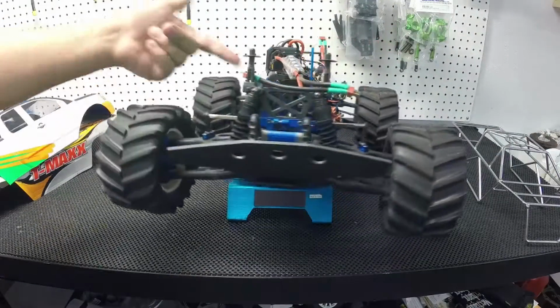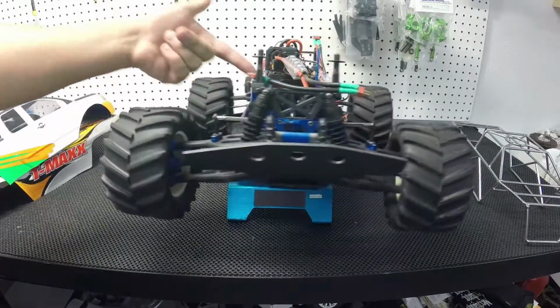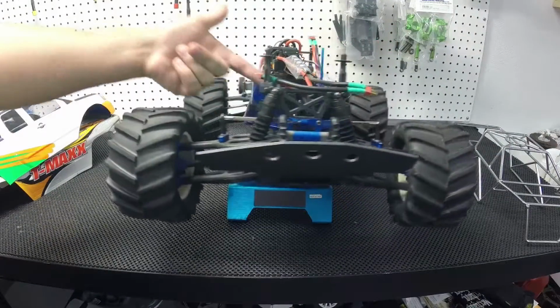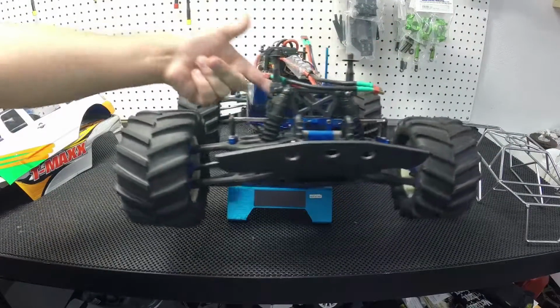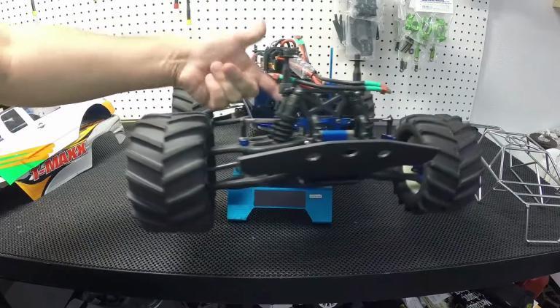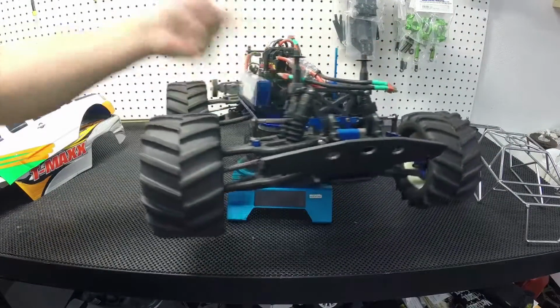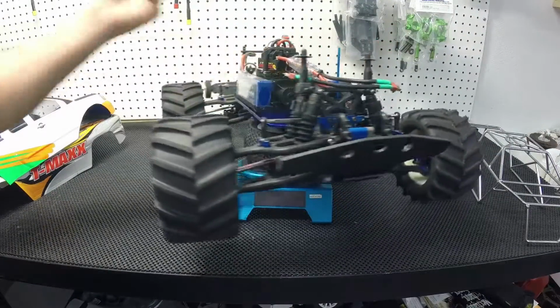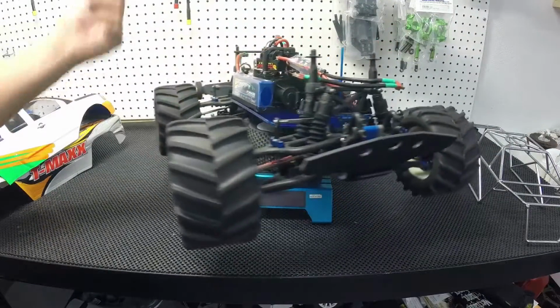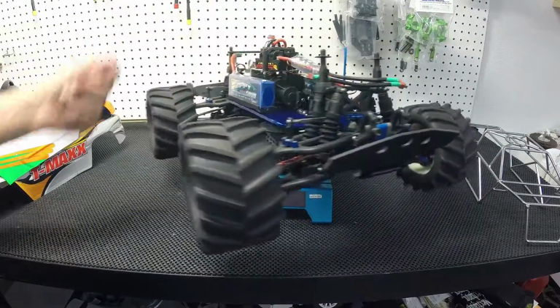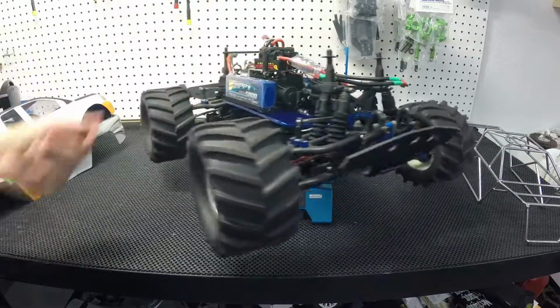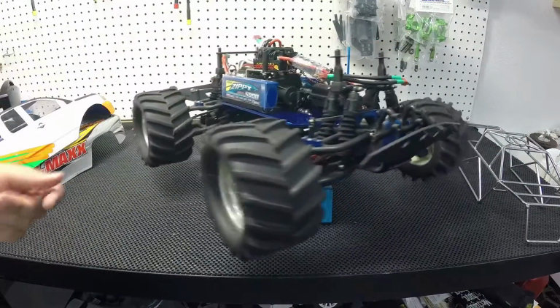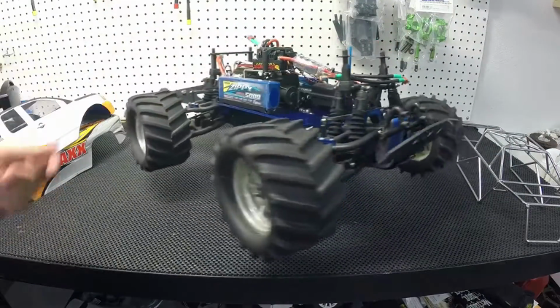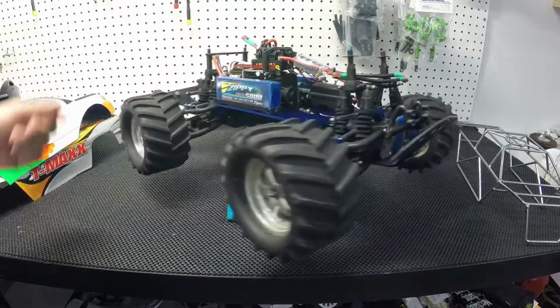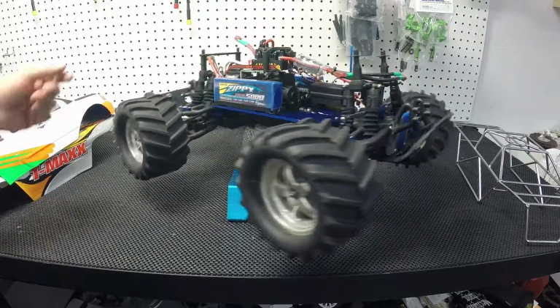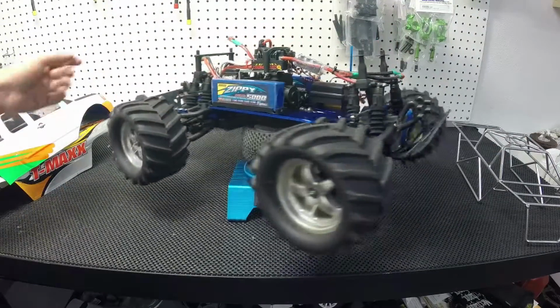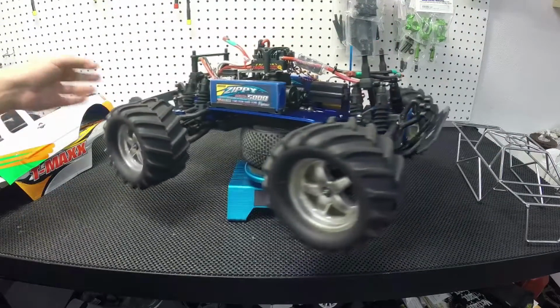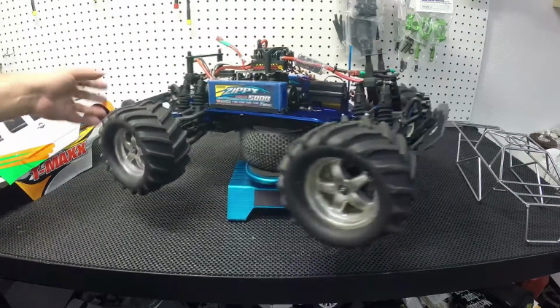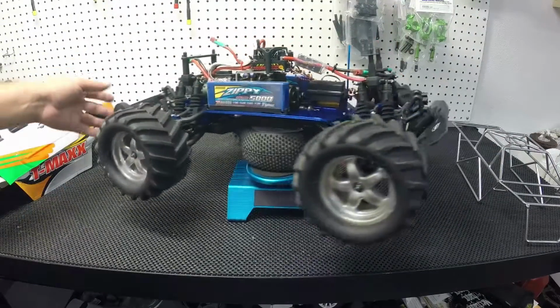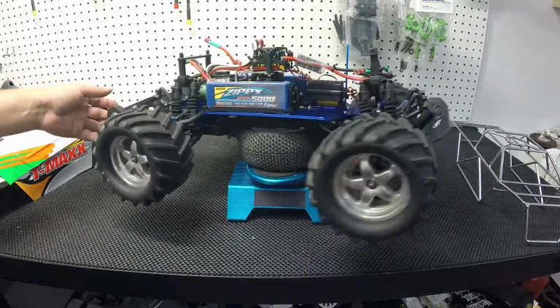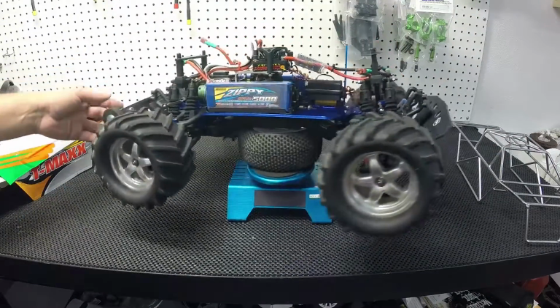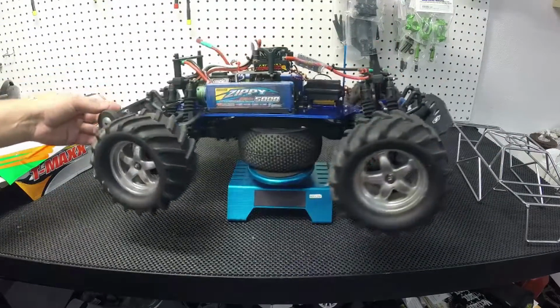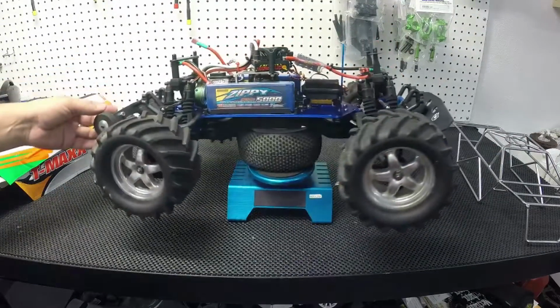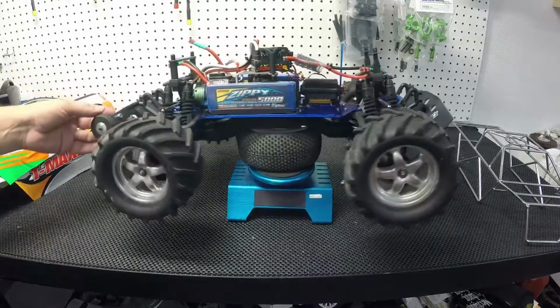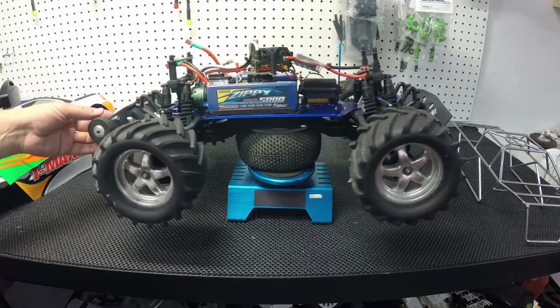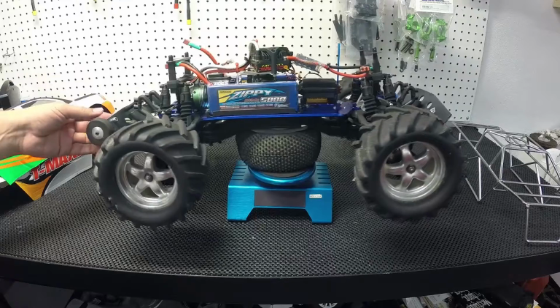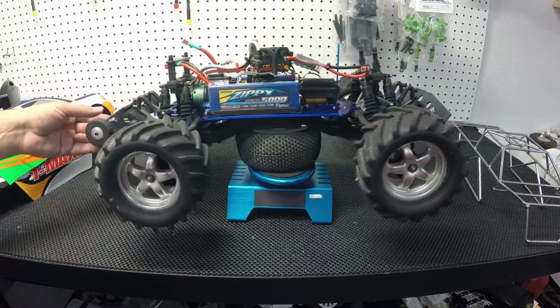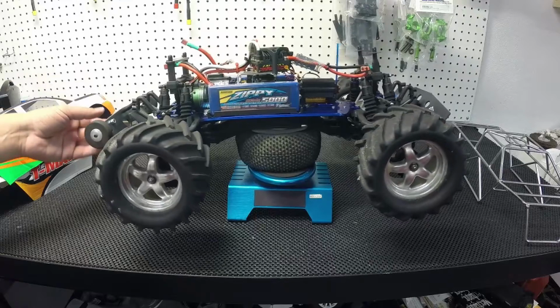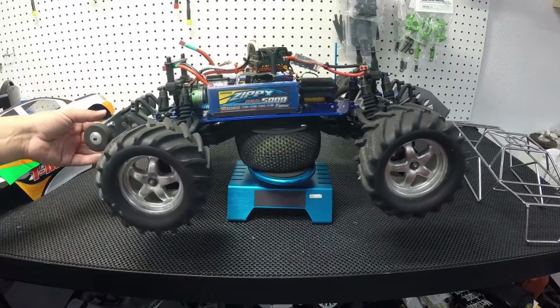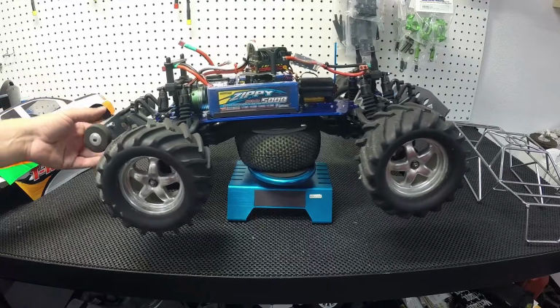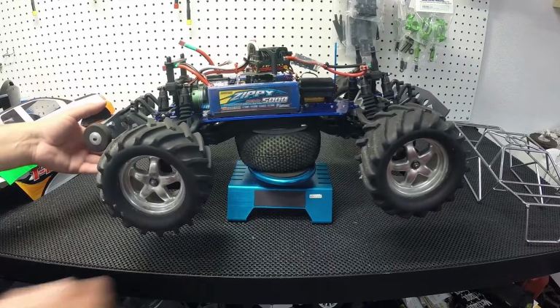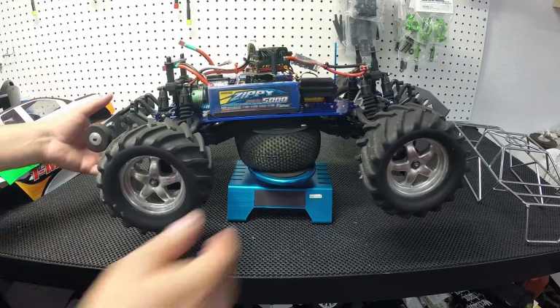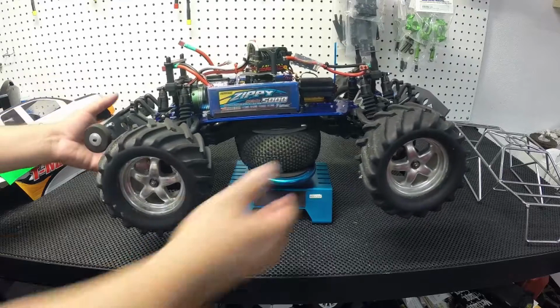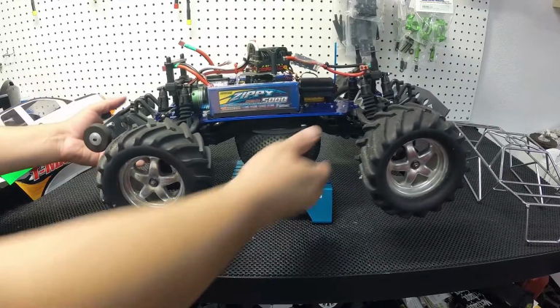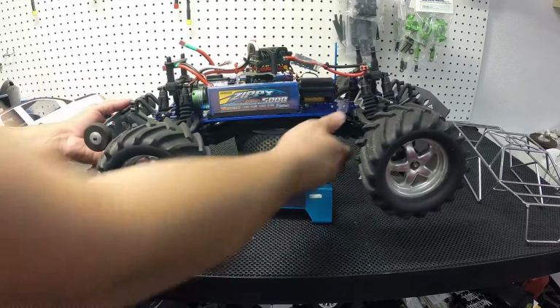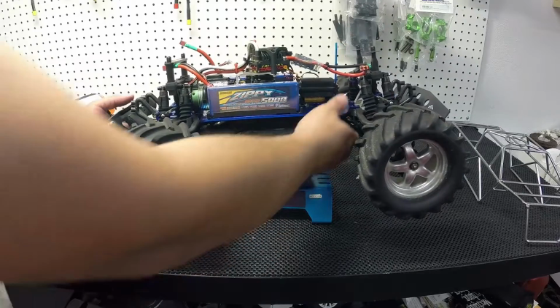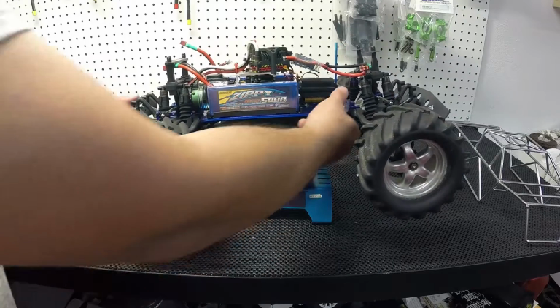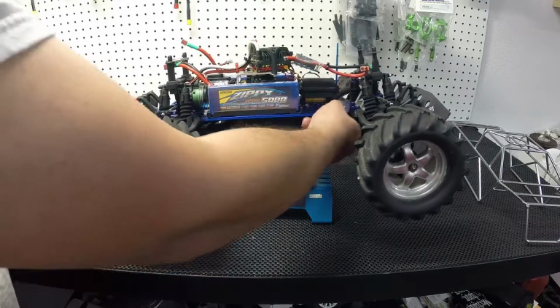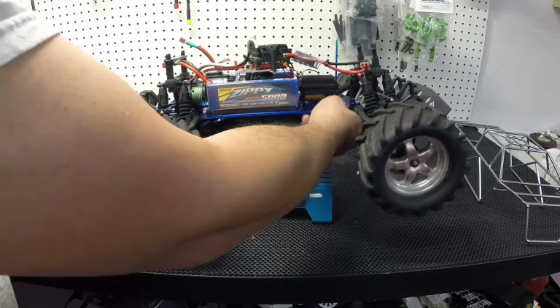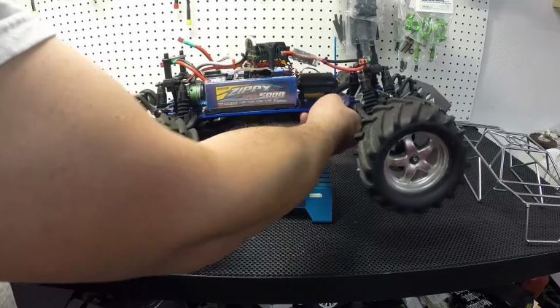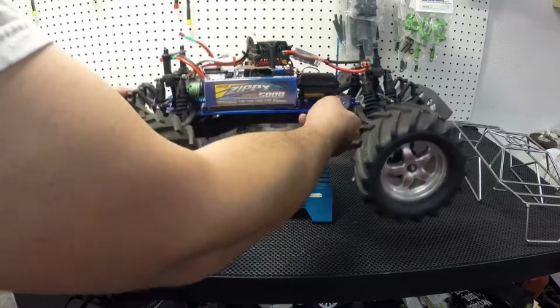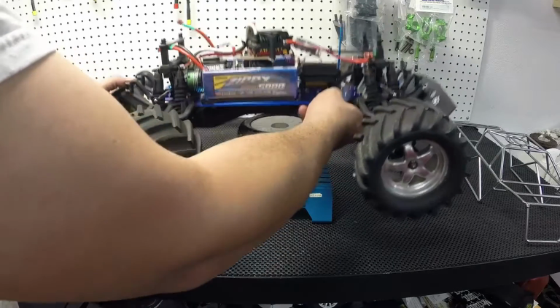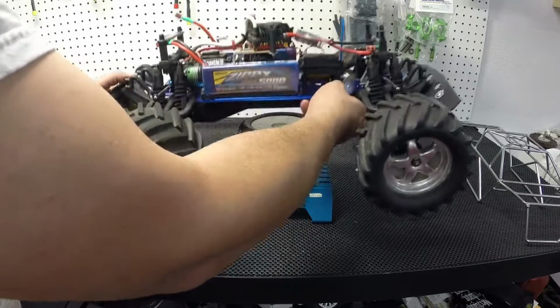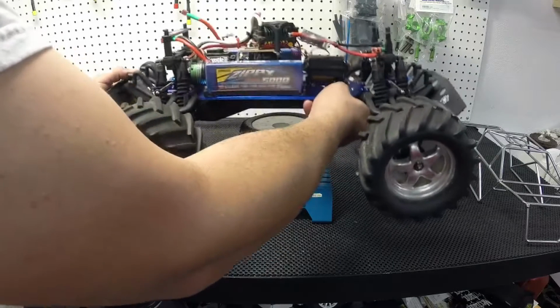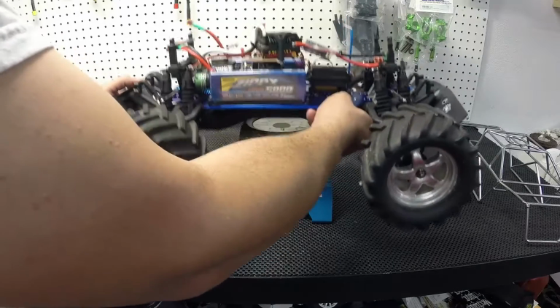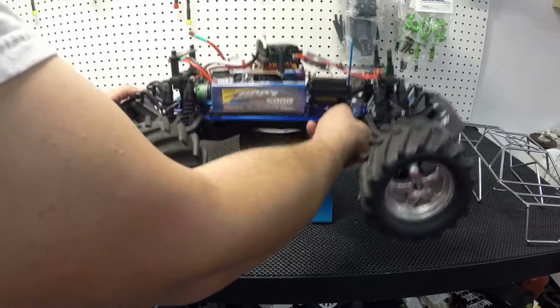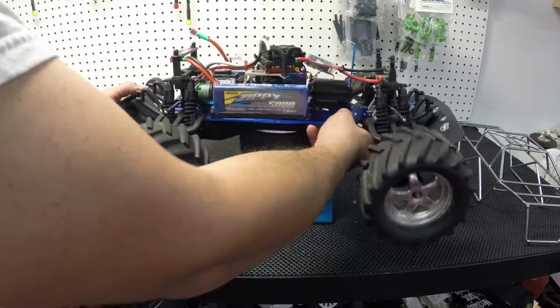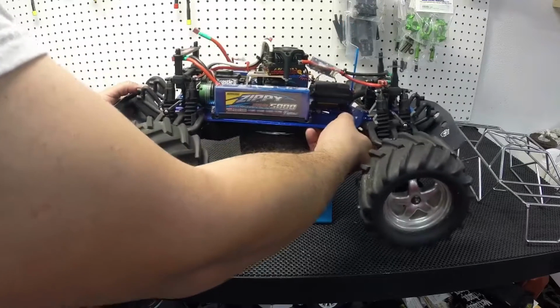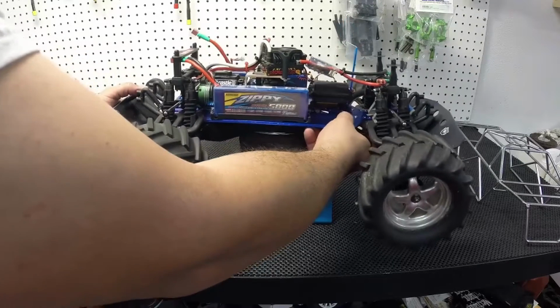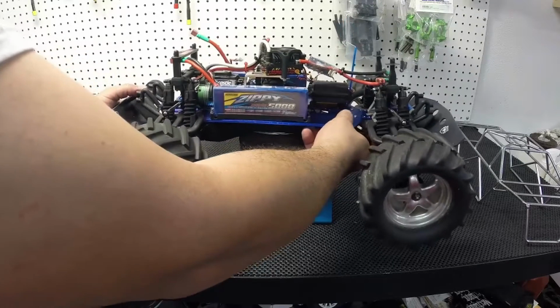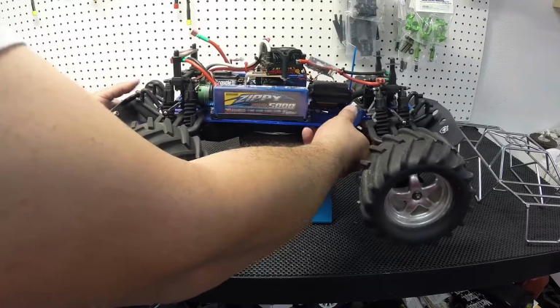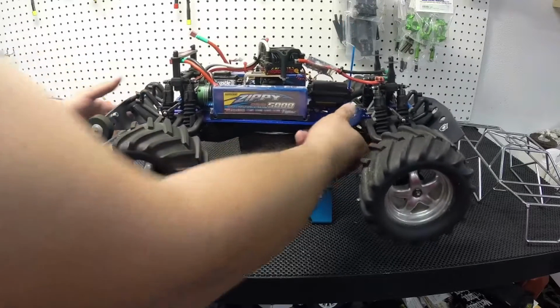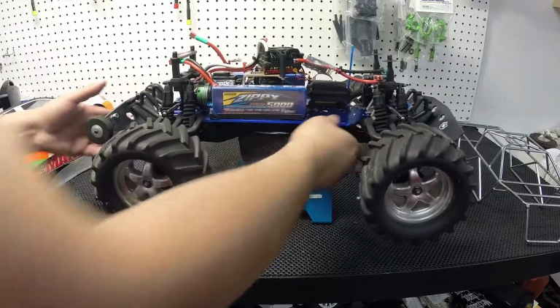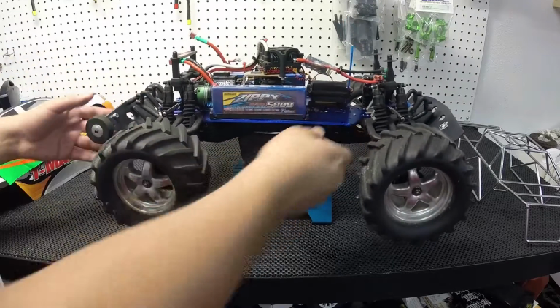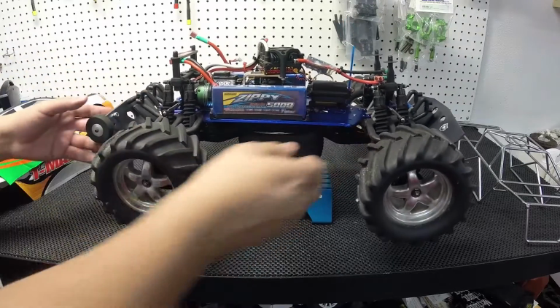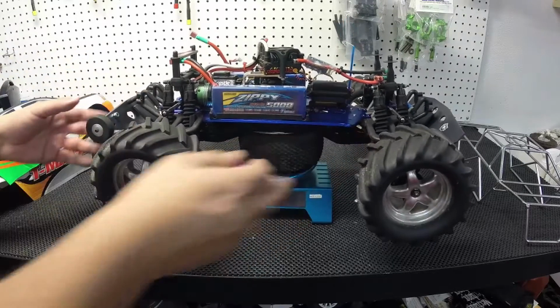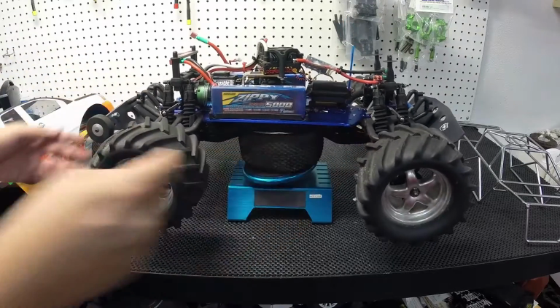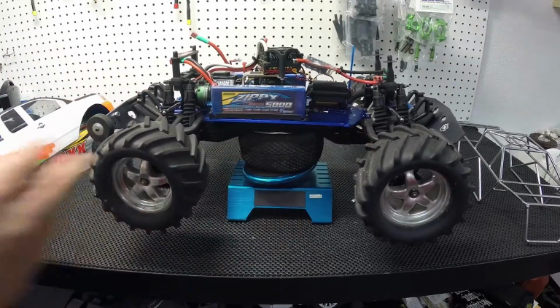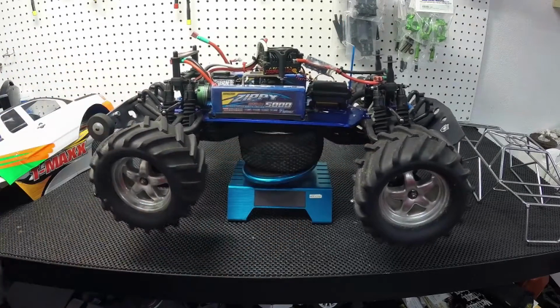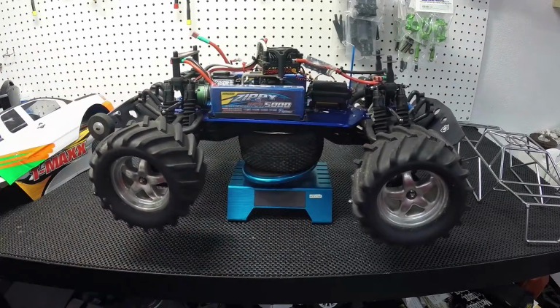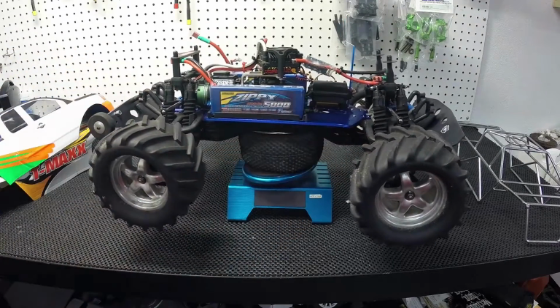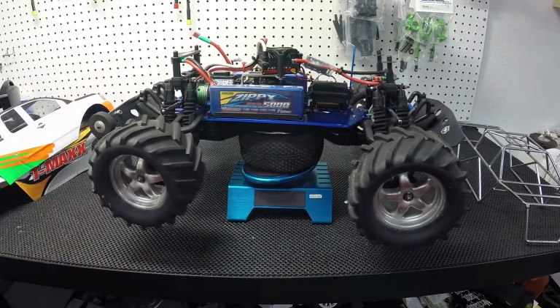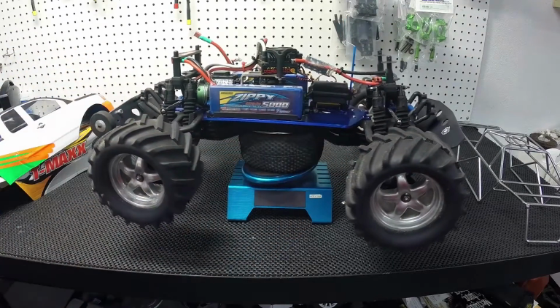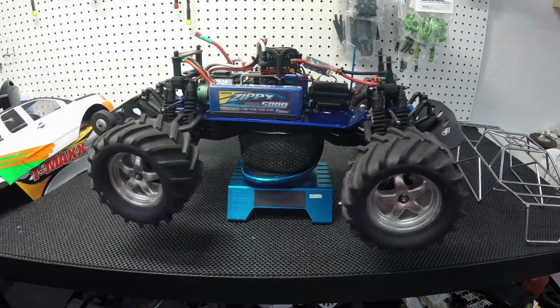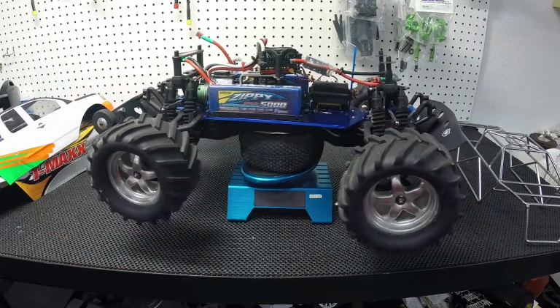MIP drive strap both front and back. Like I said, this is my main basher — love this truck.